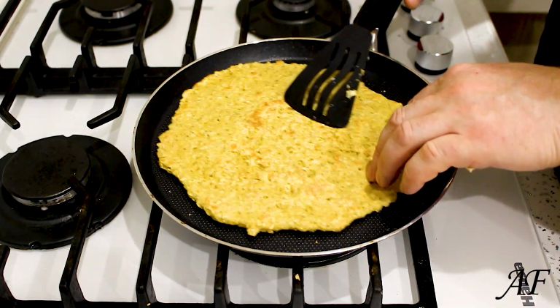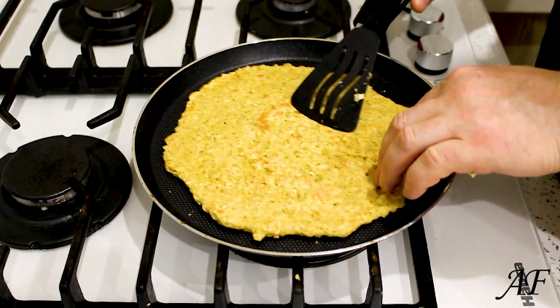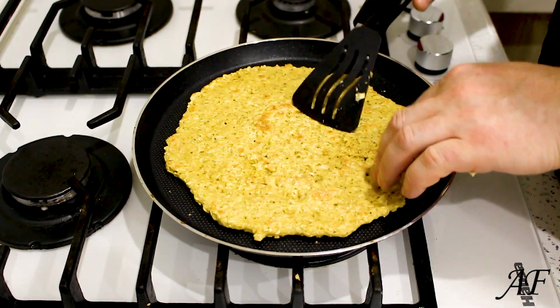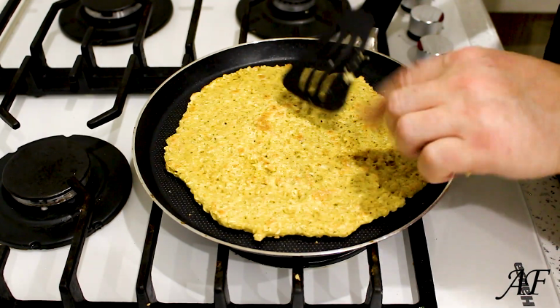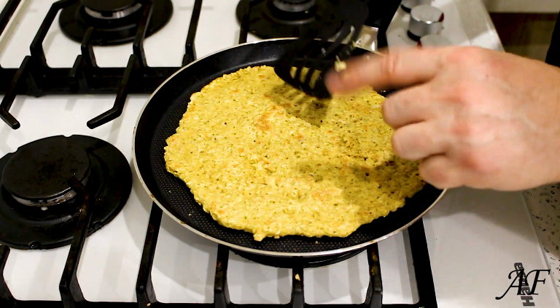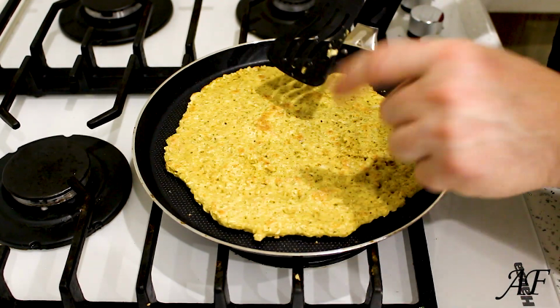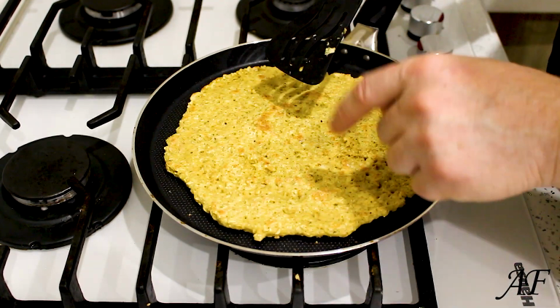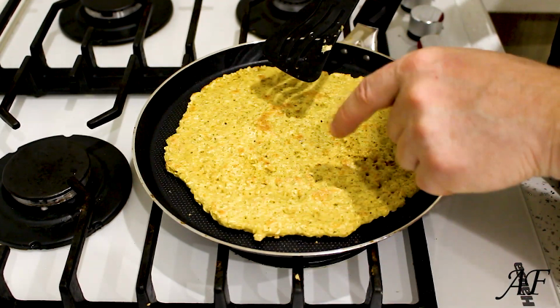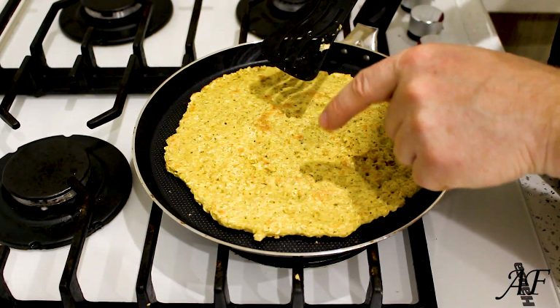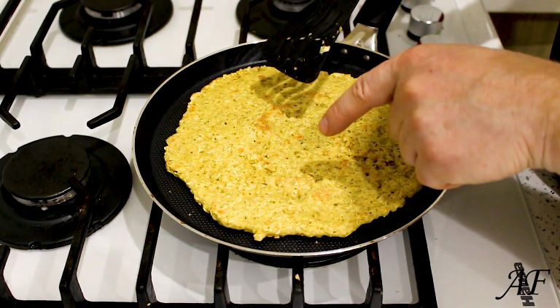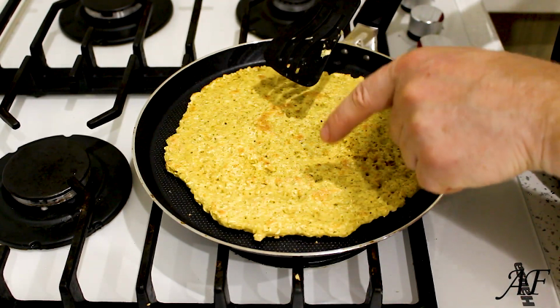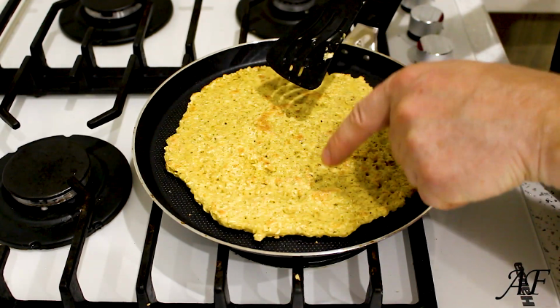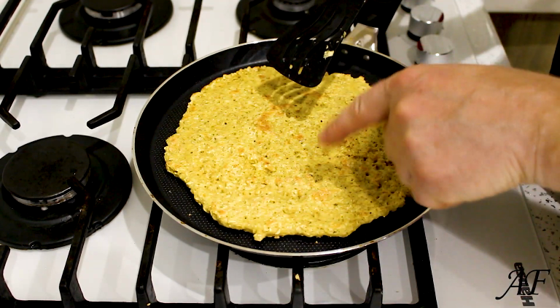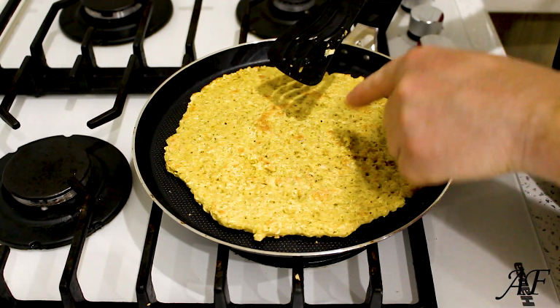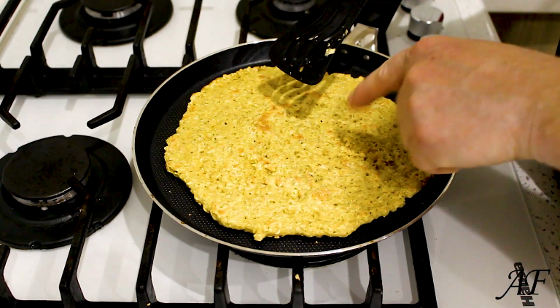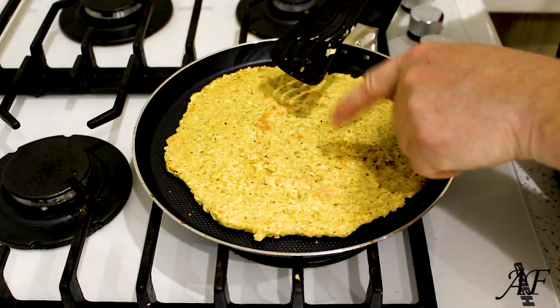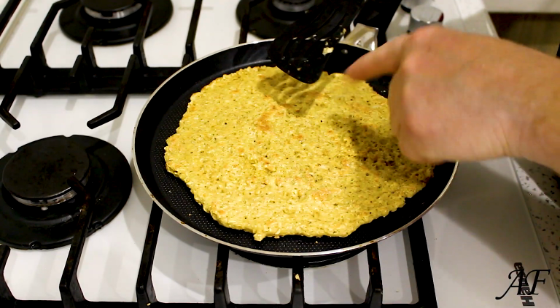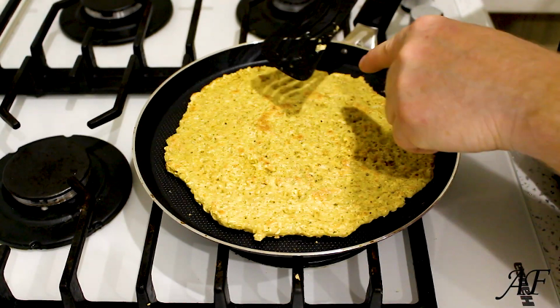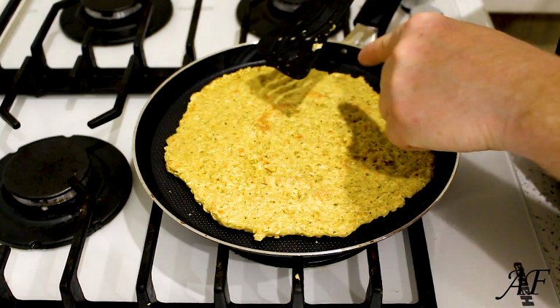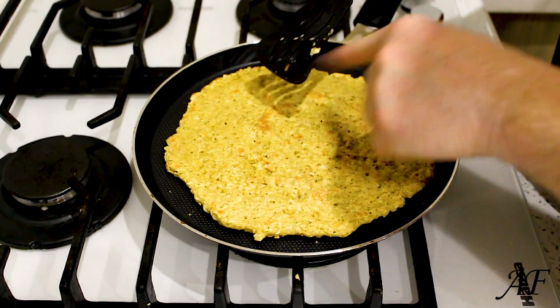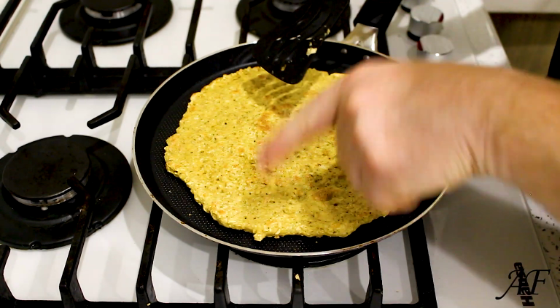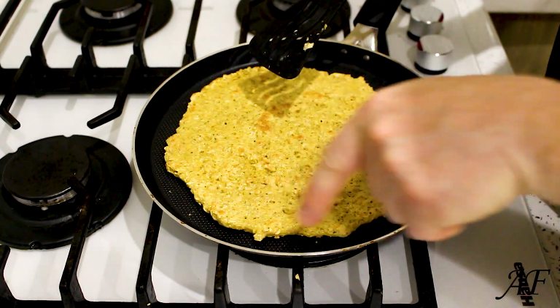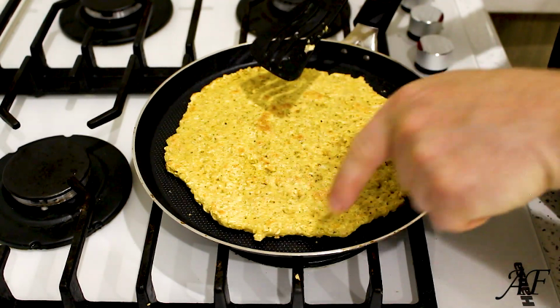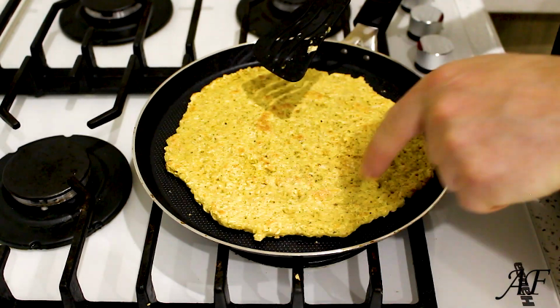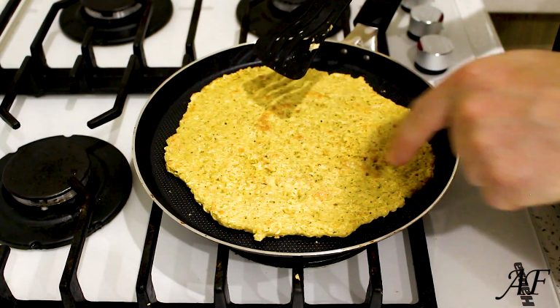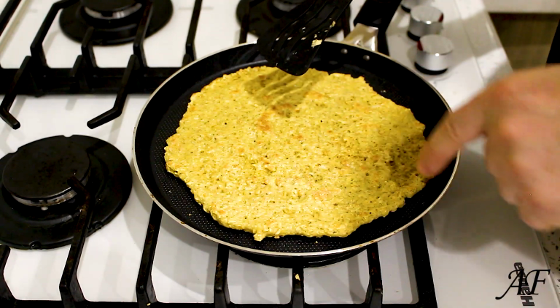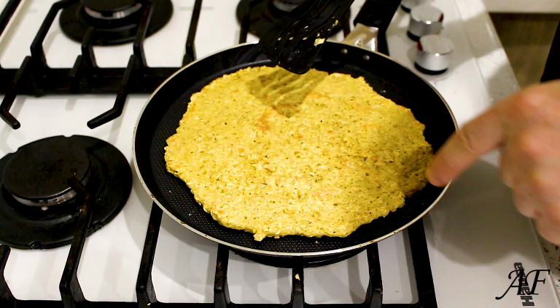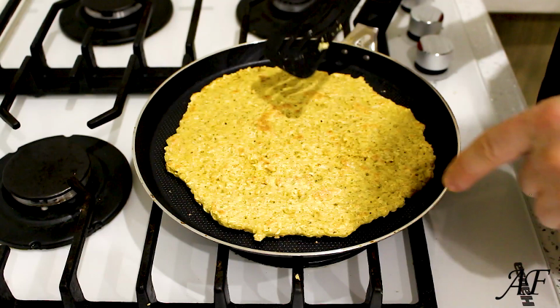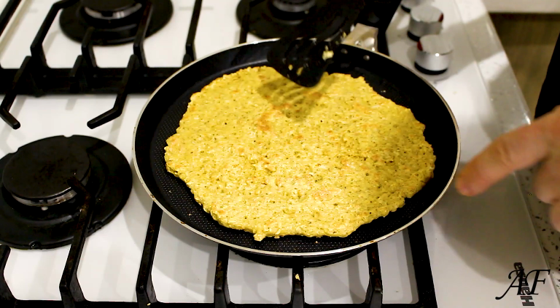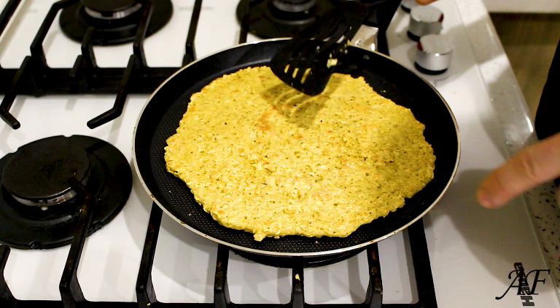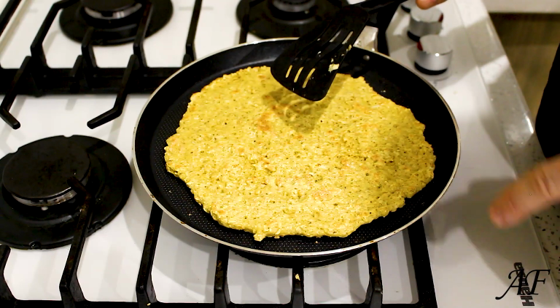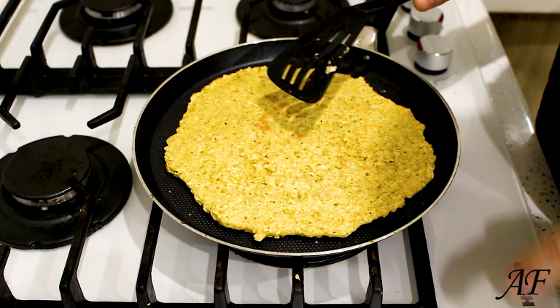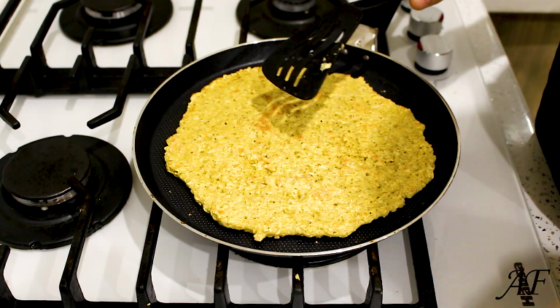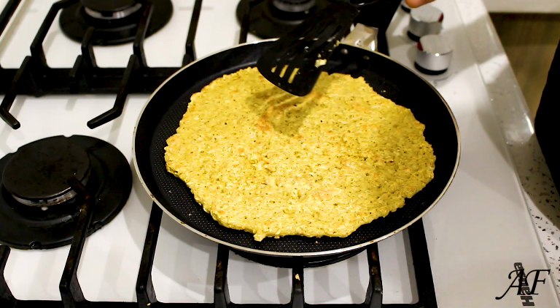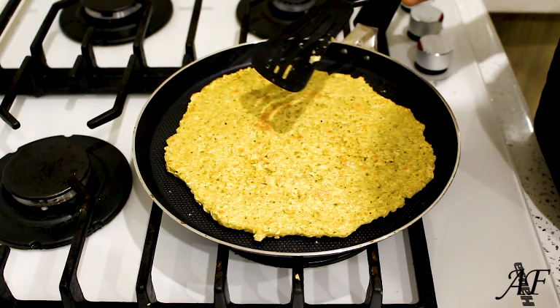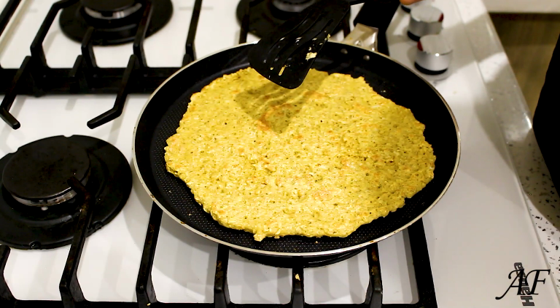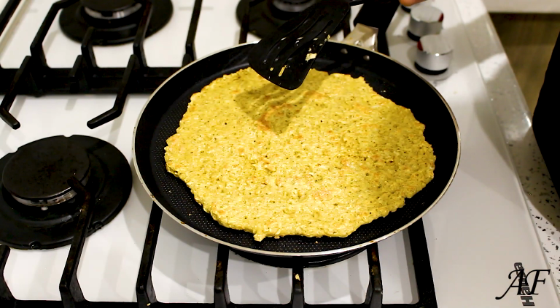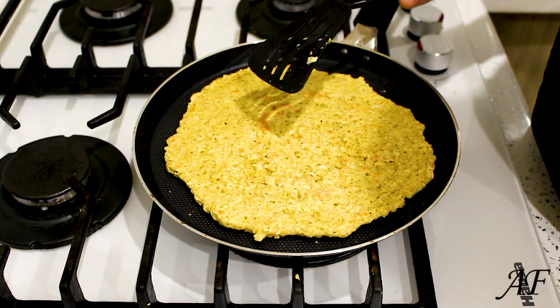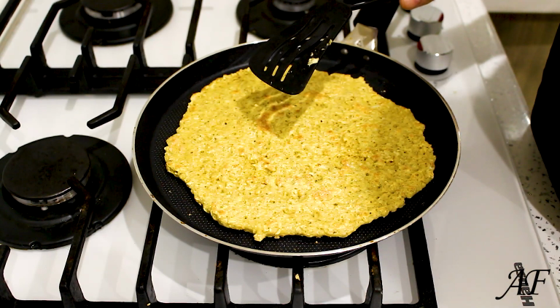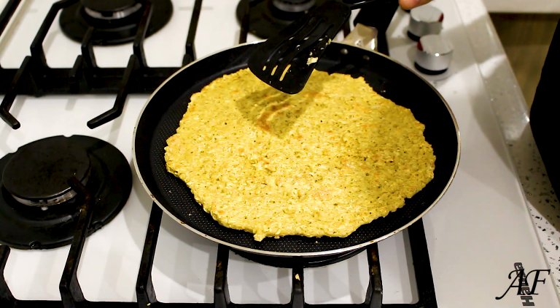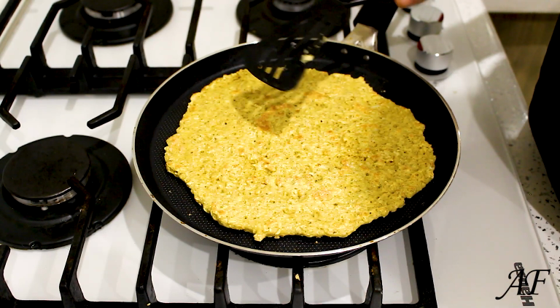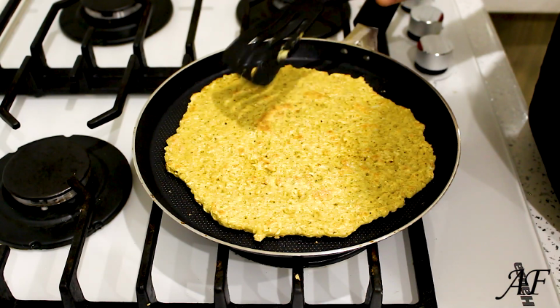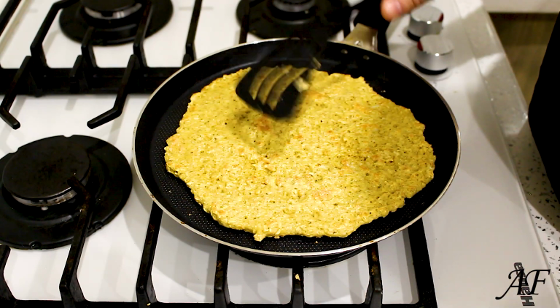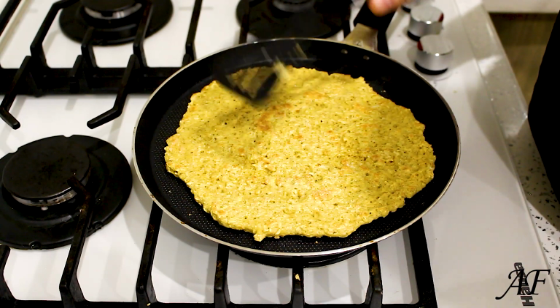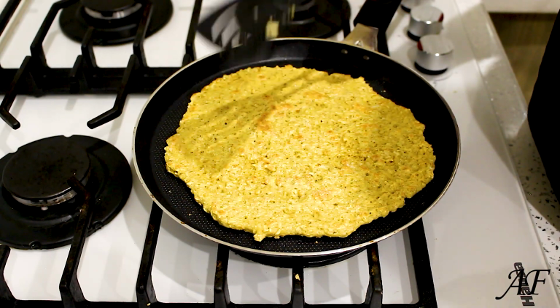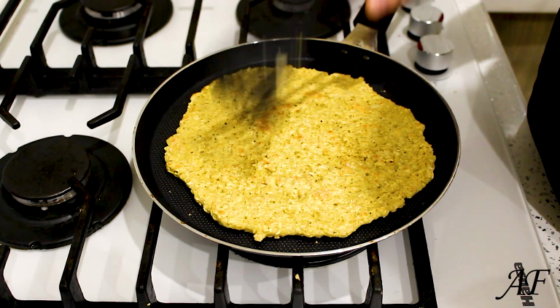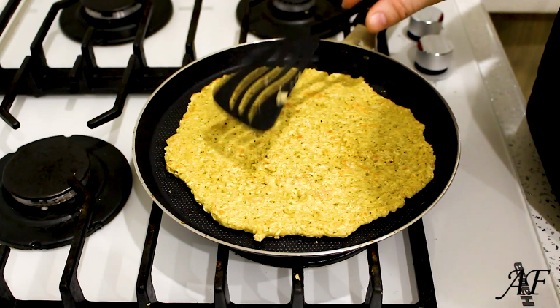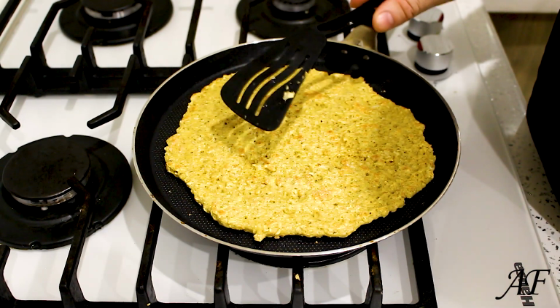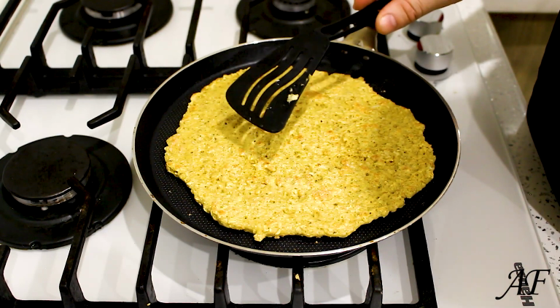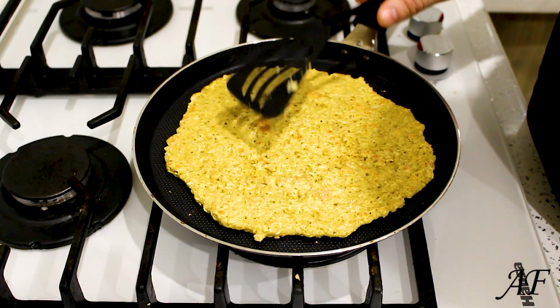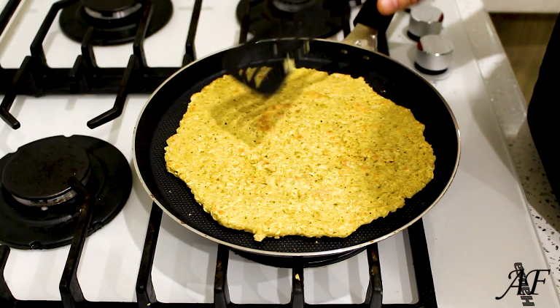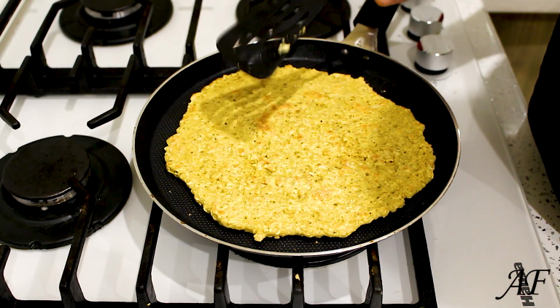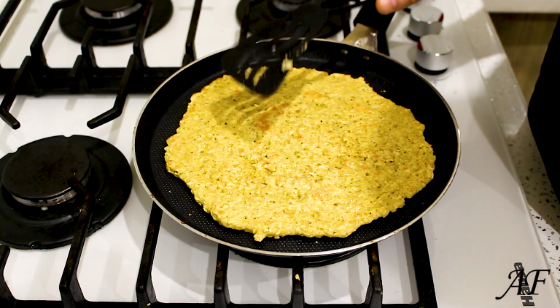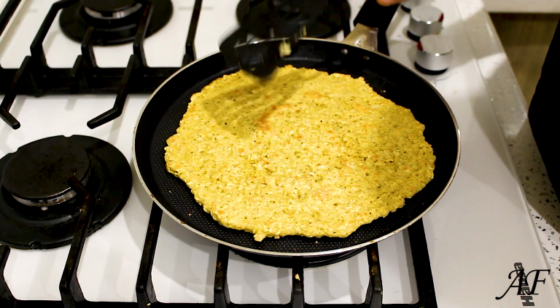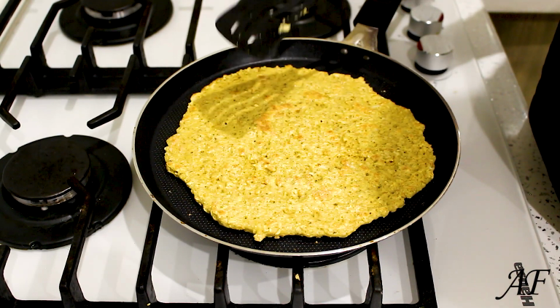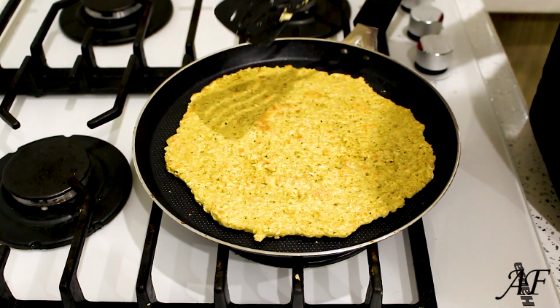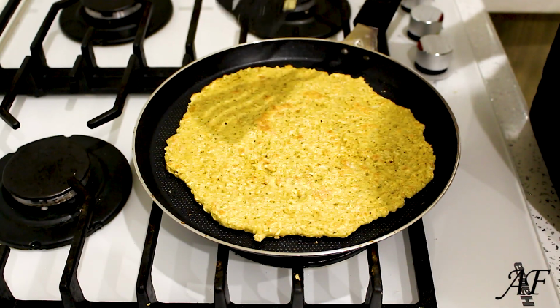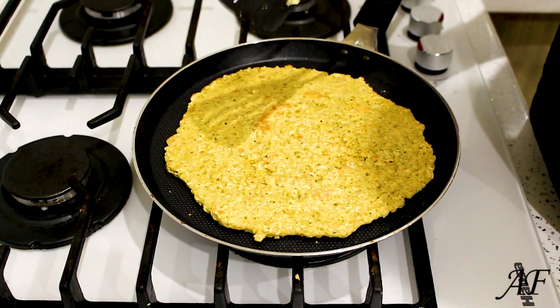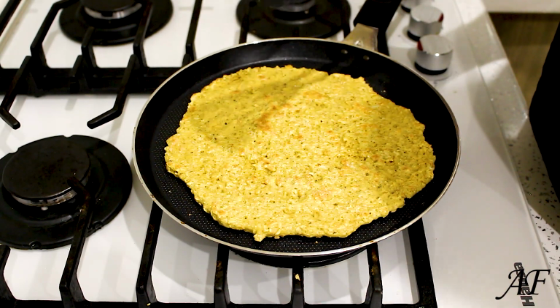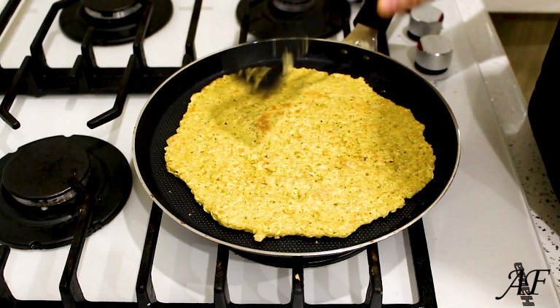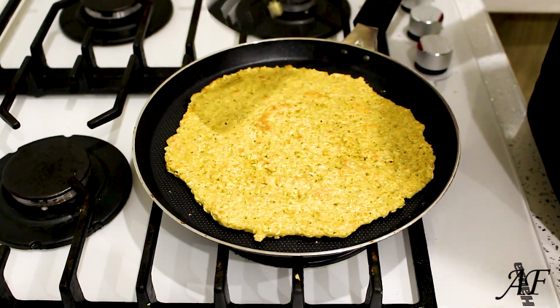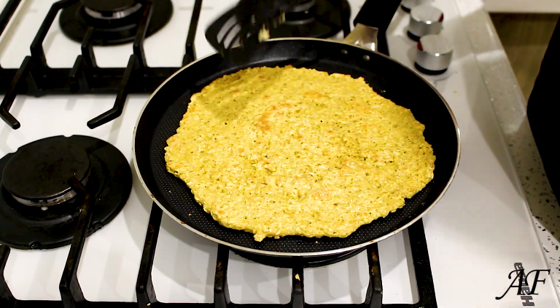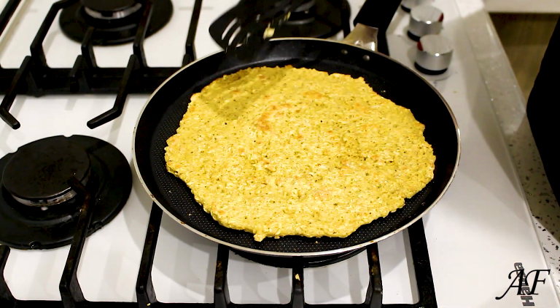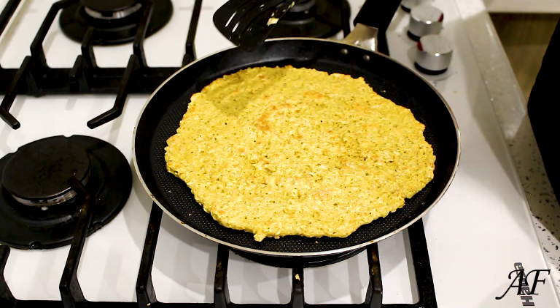Now we're gonna grease the pancake with mayonnaise and add the sausage, greens, and cheese.